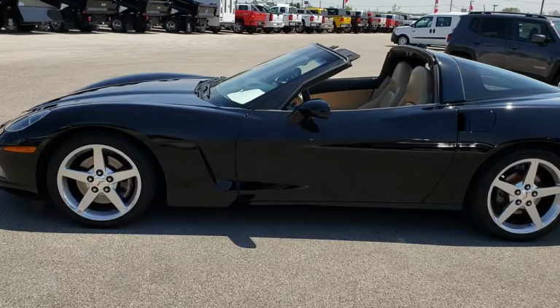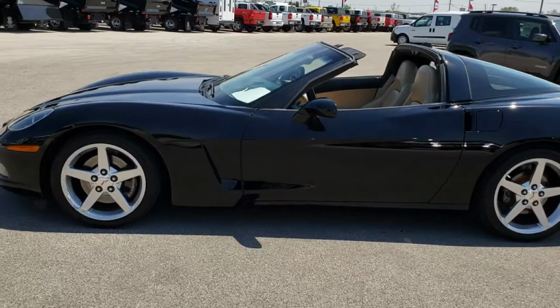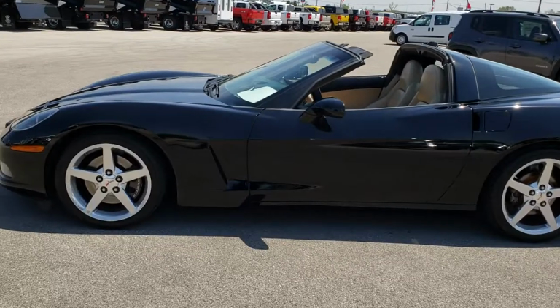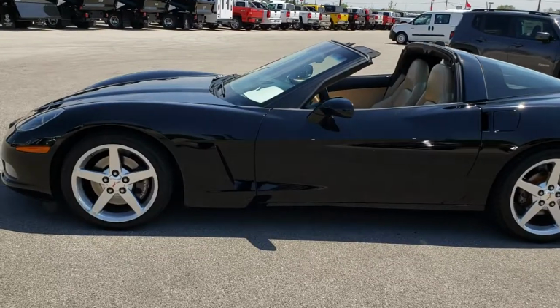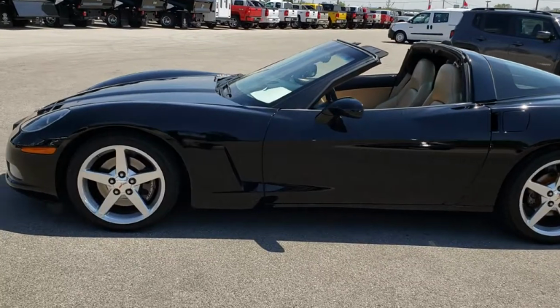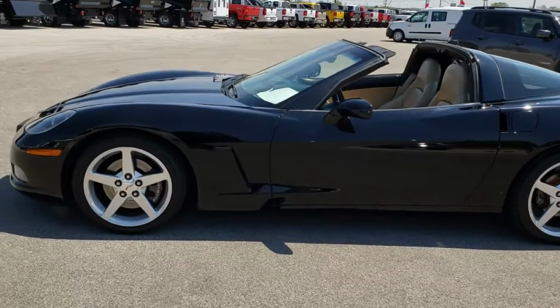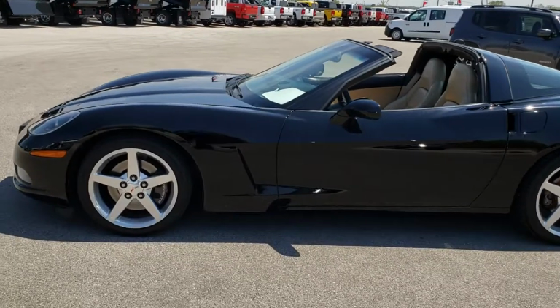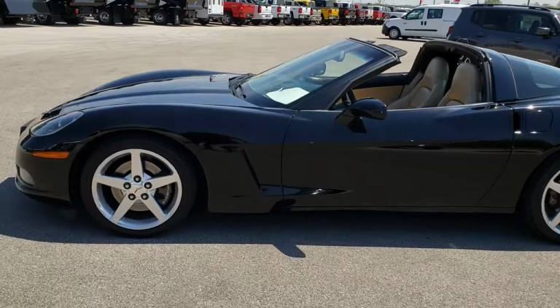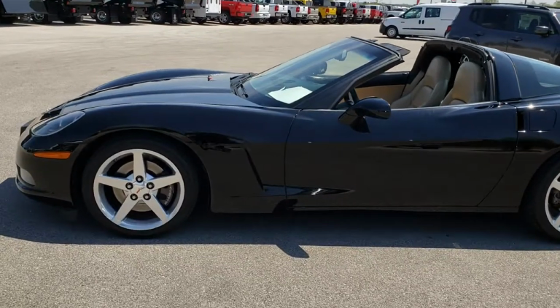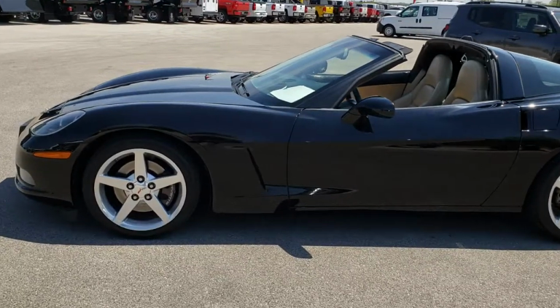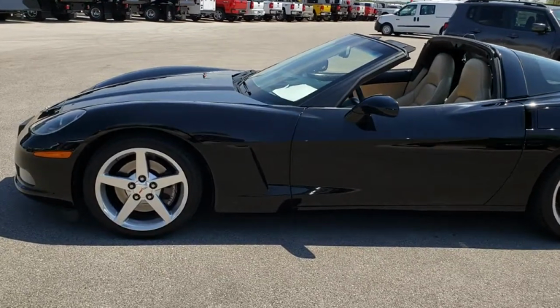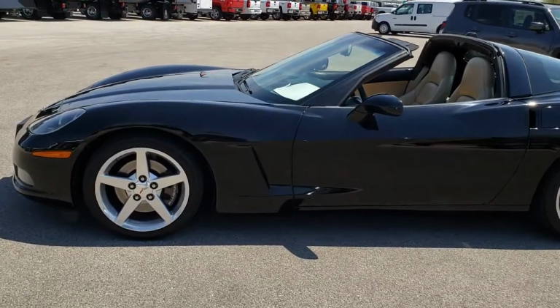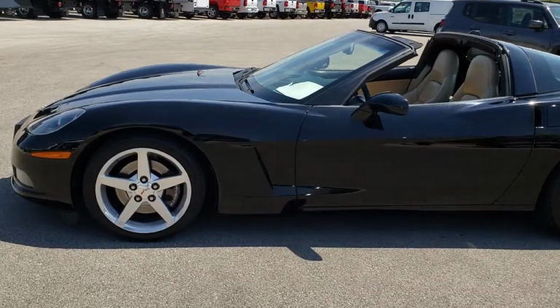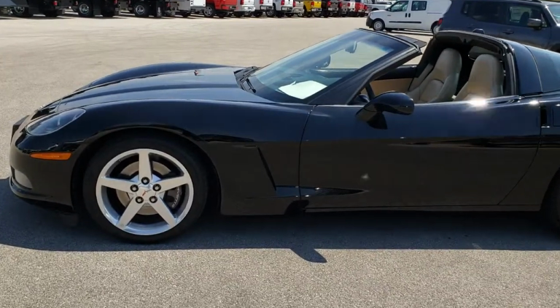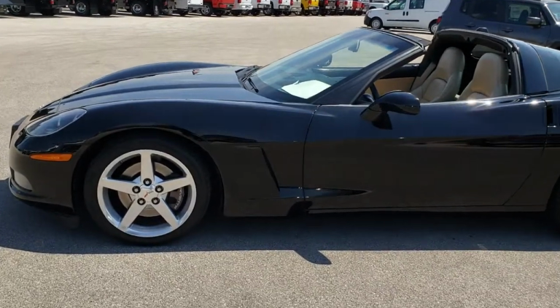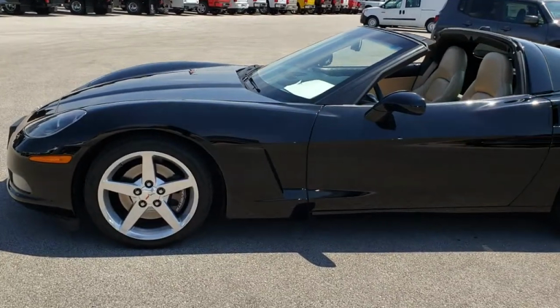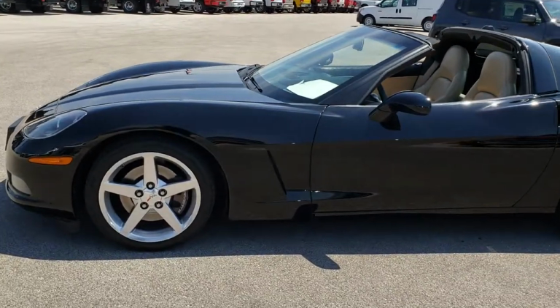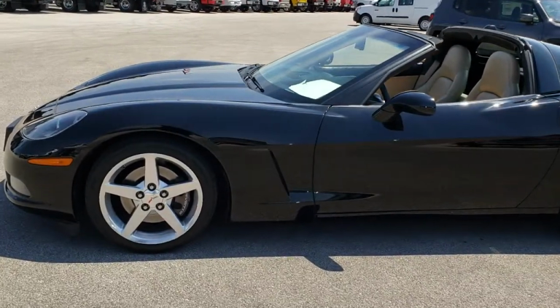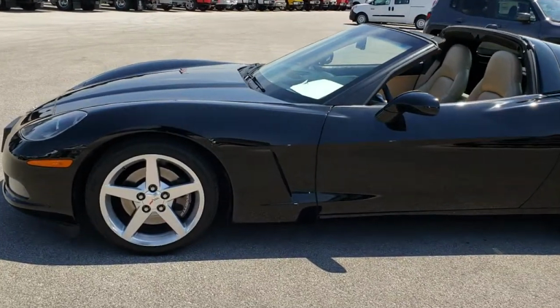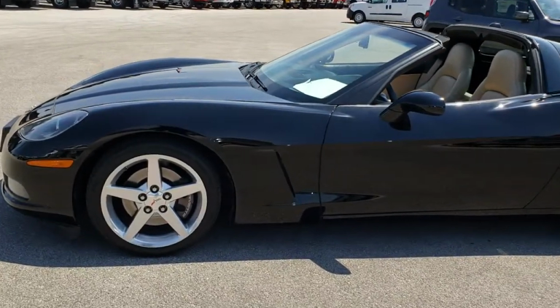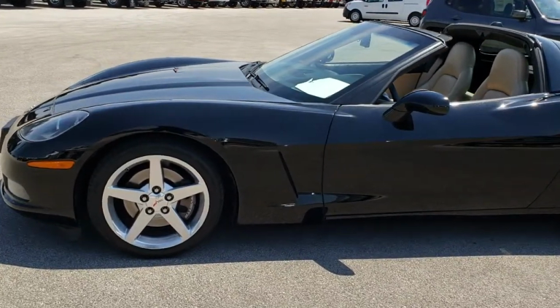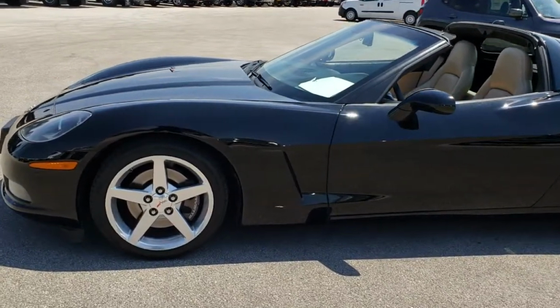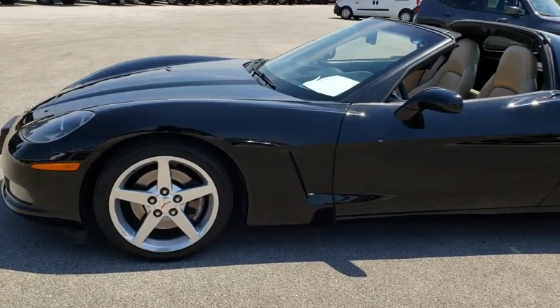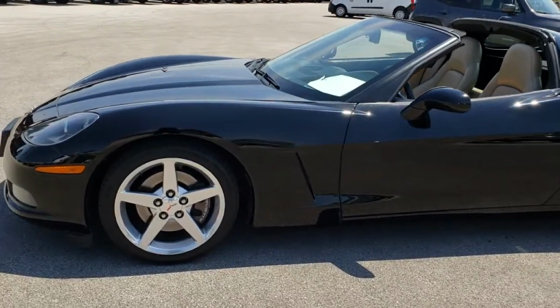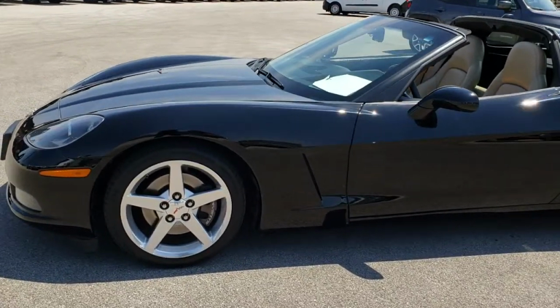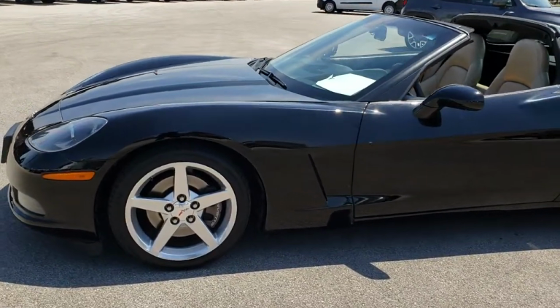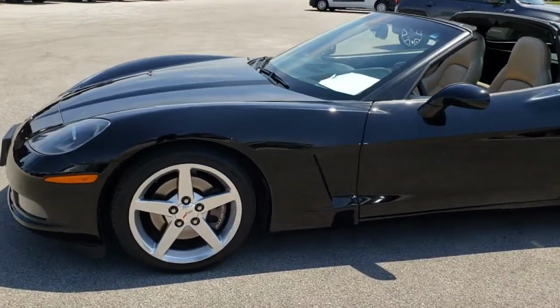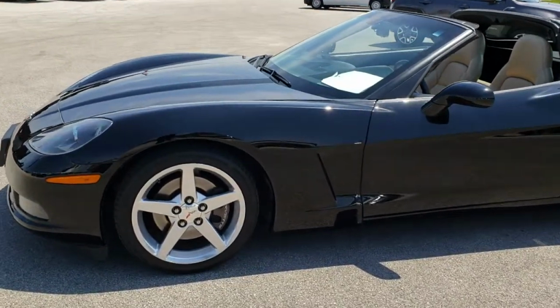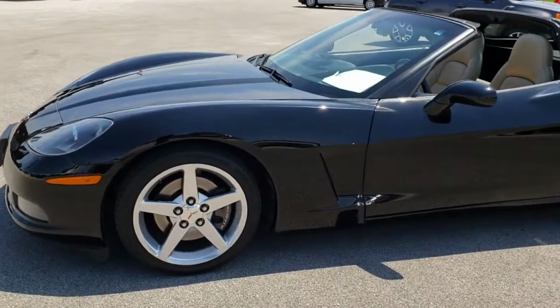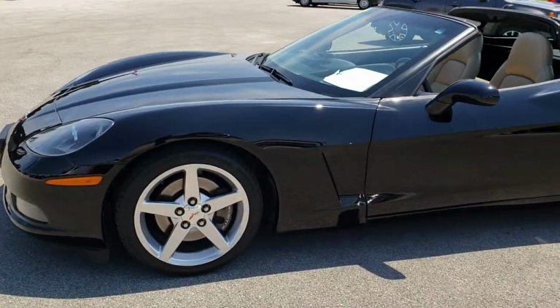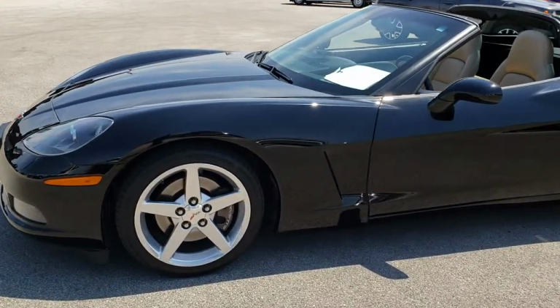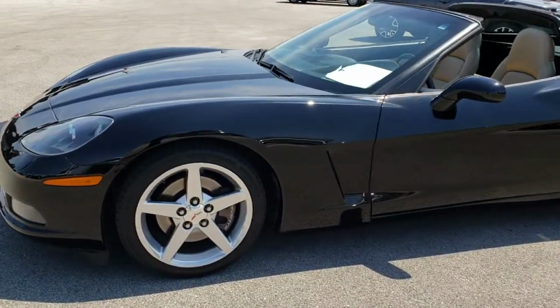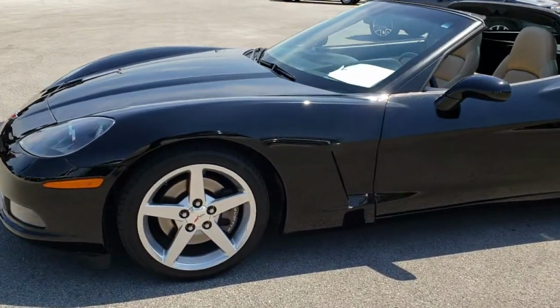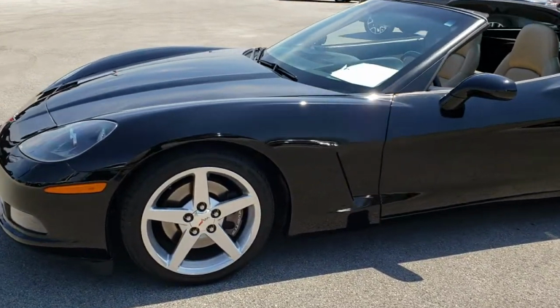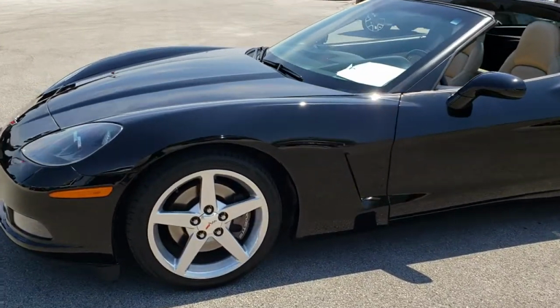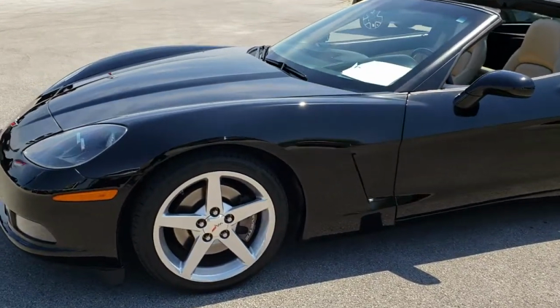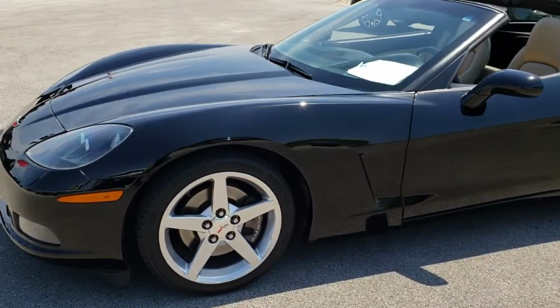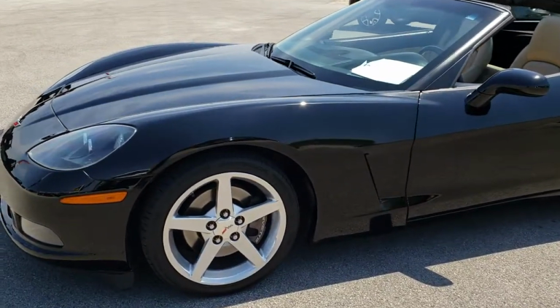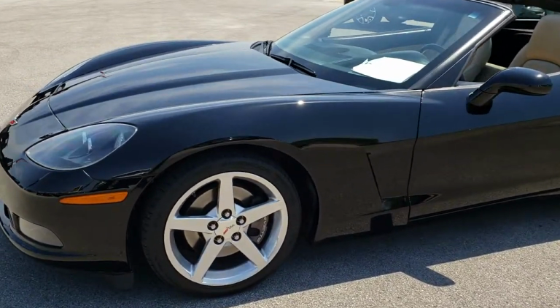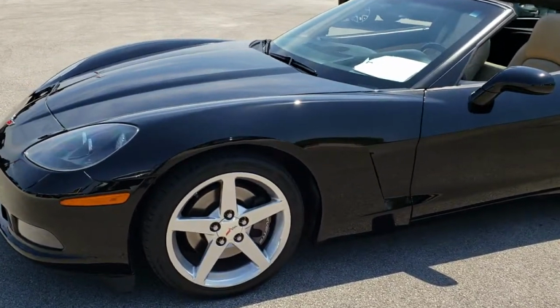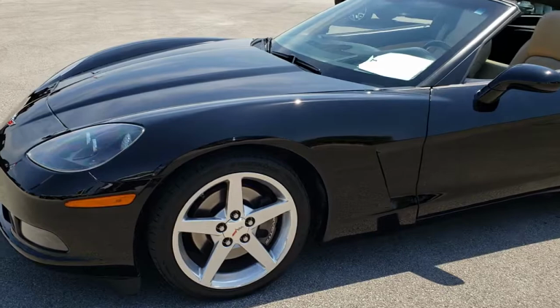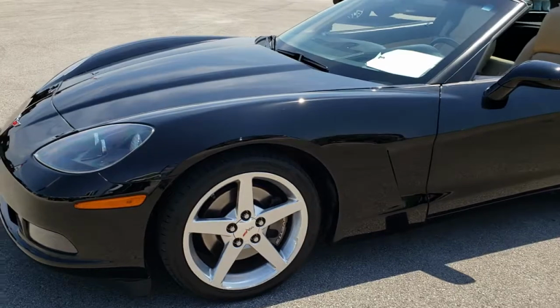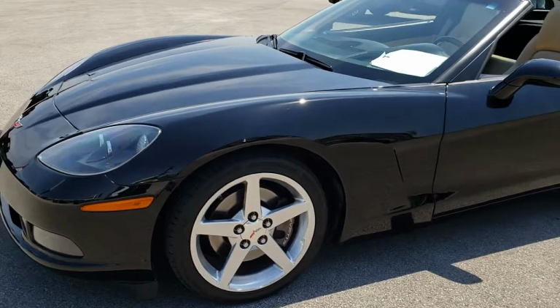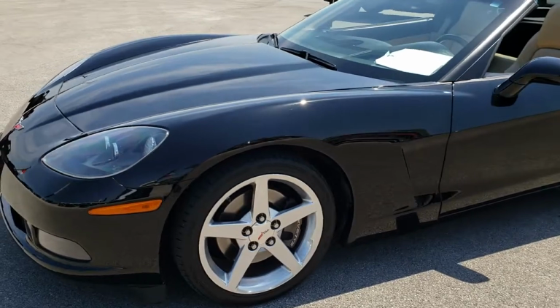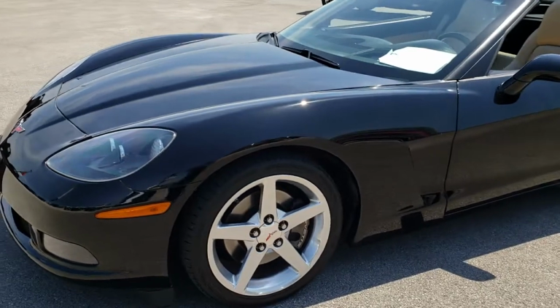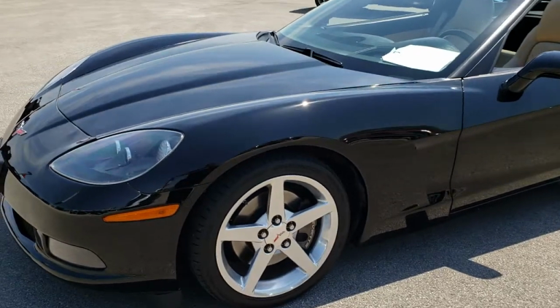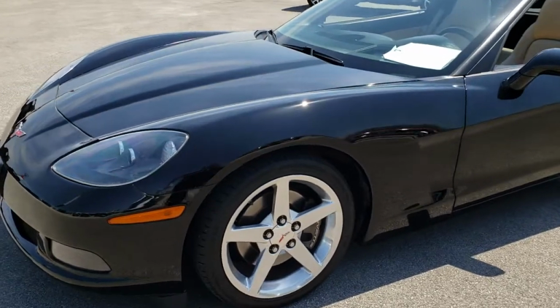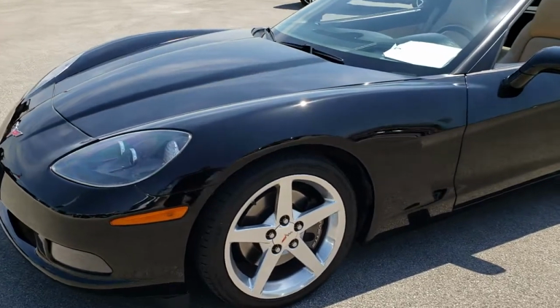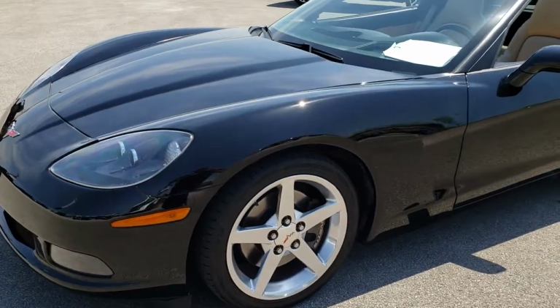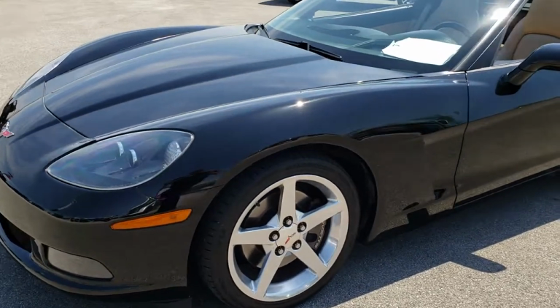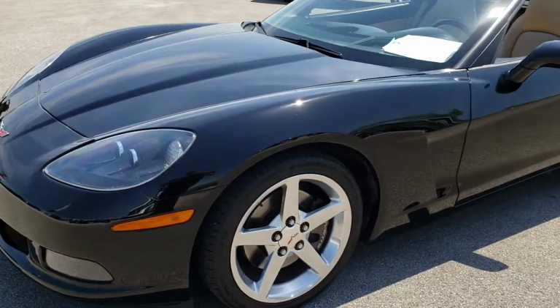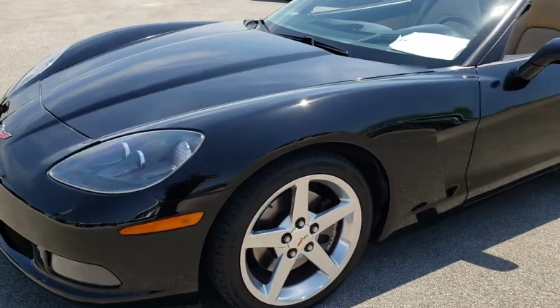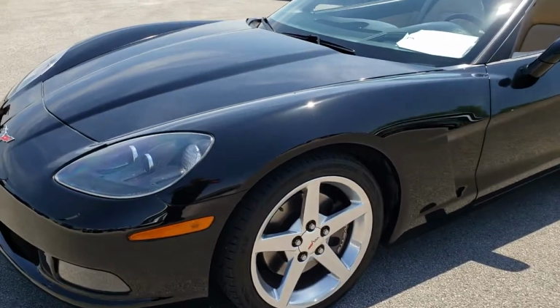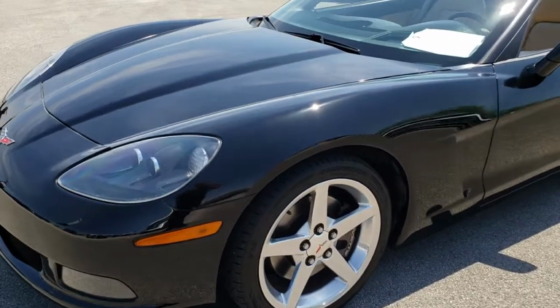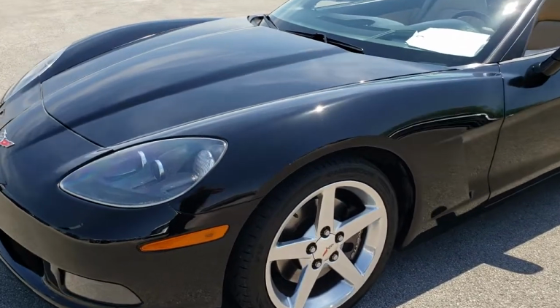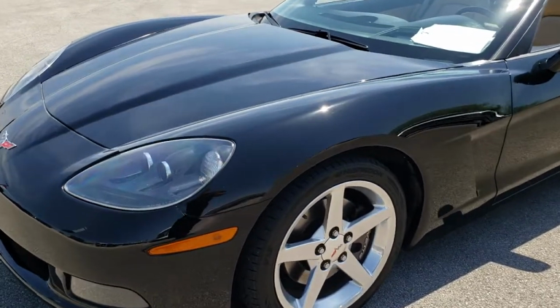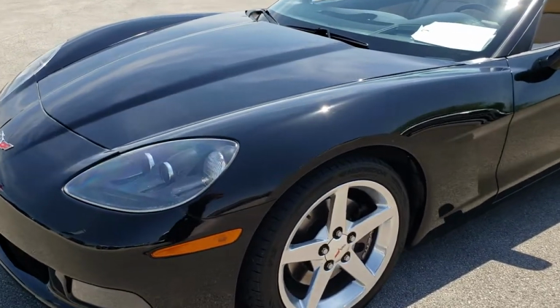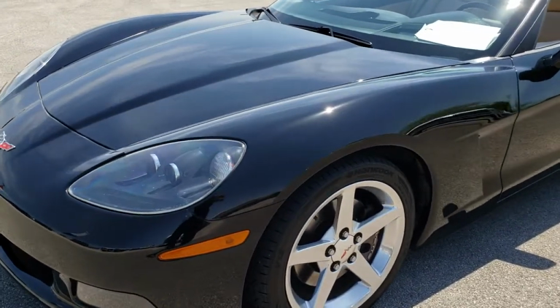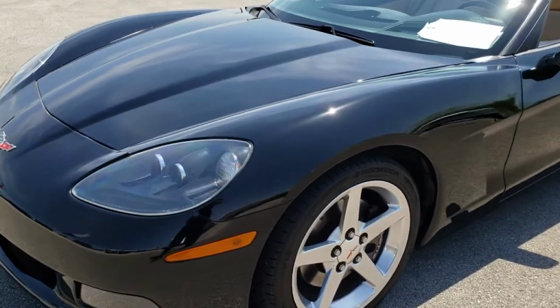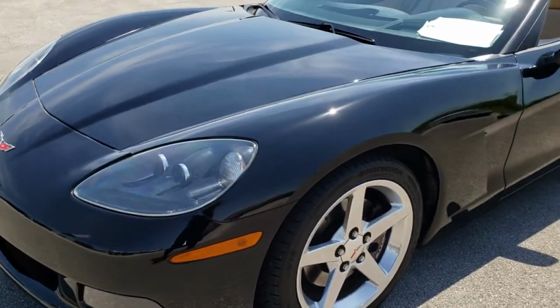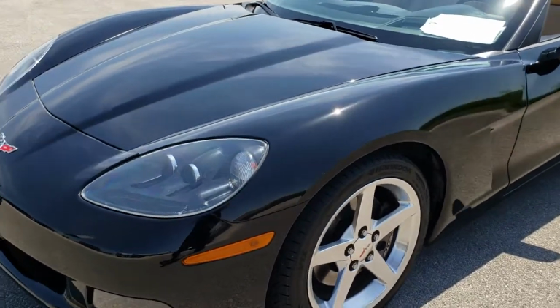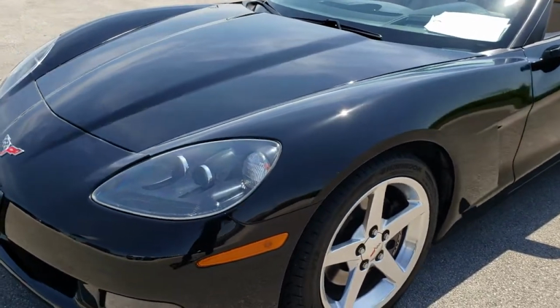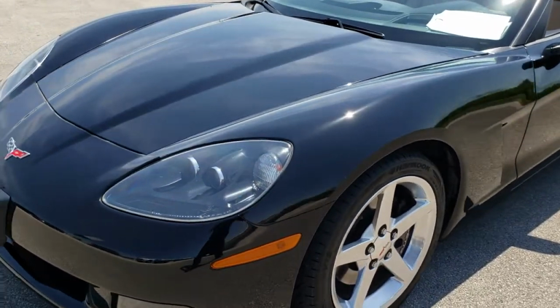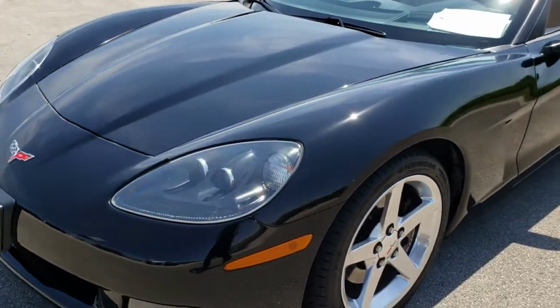This is stock number 9535. We are here at Summit Automotive in Fond du Lac, Wisconsin, your new and used sports car headquarters.